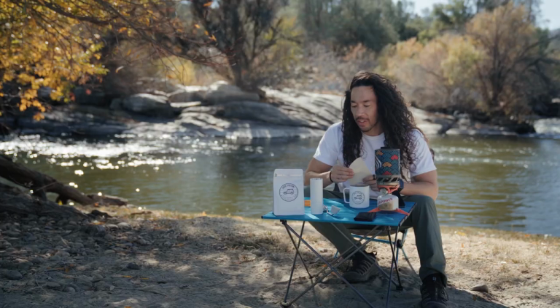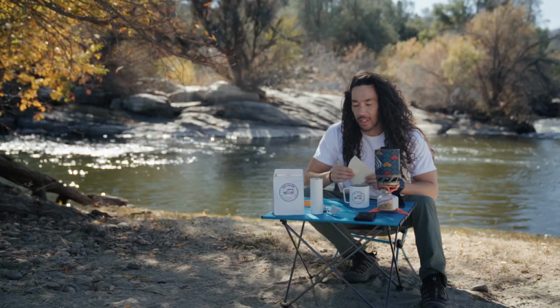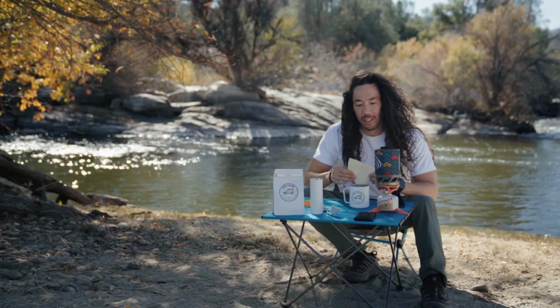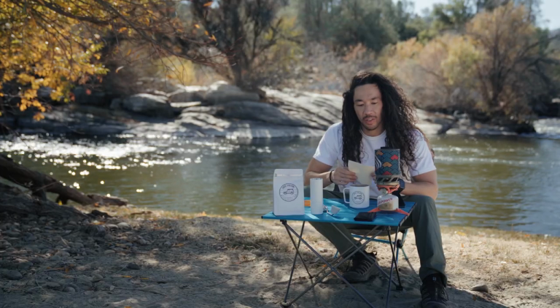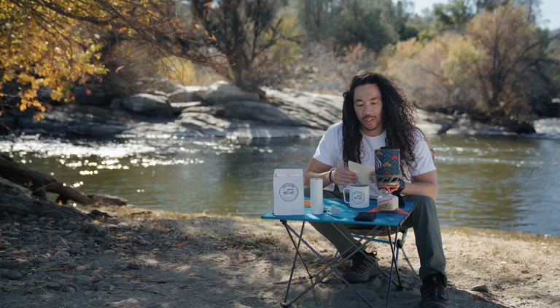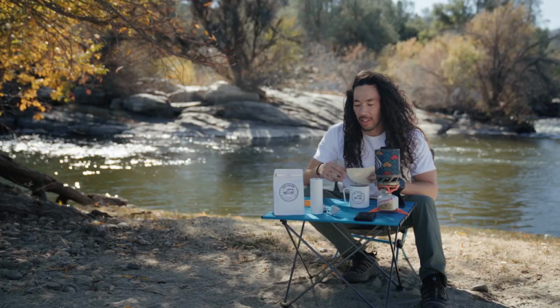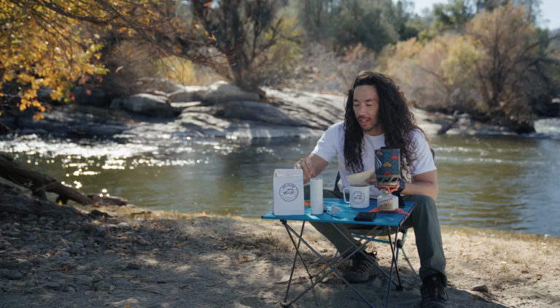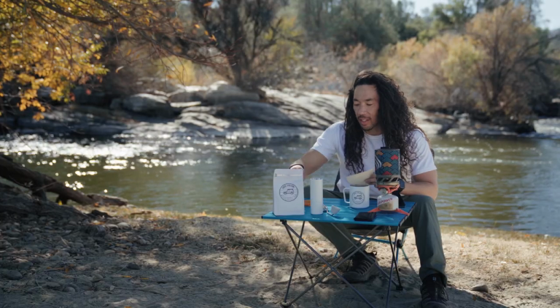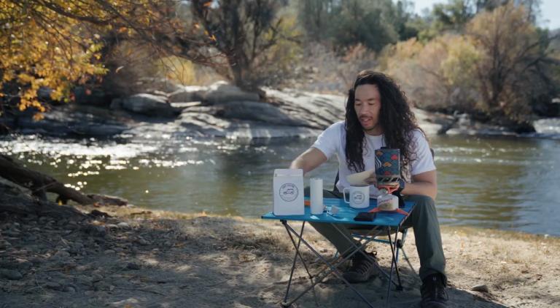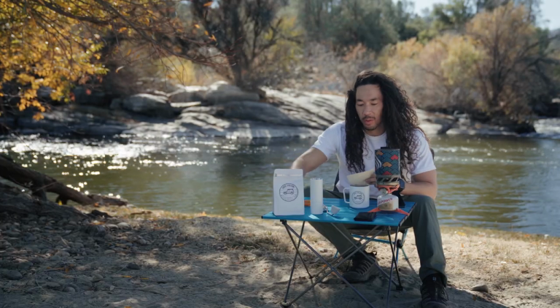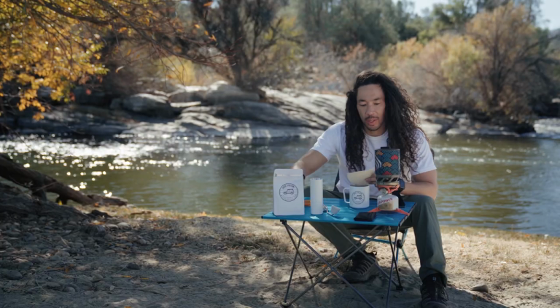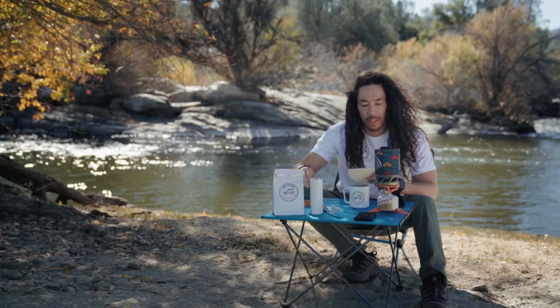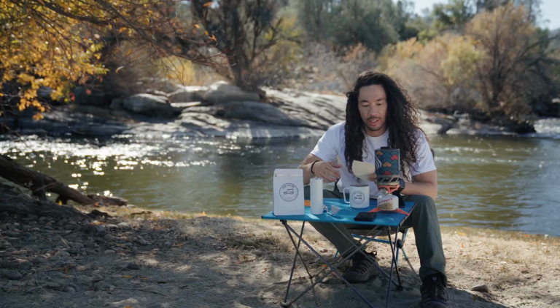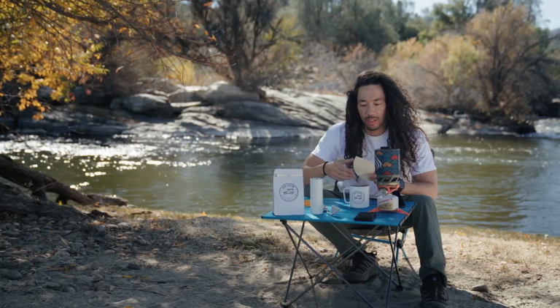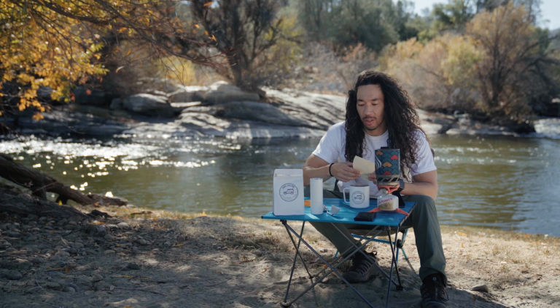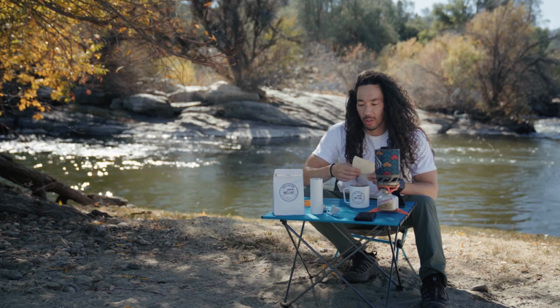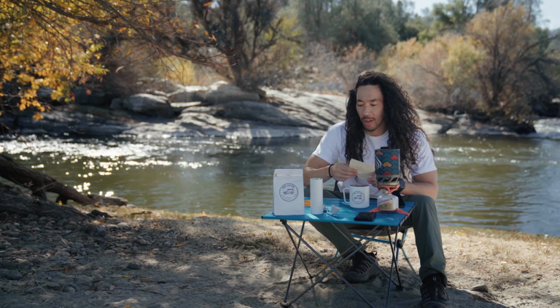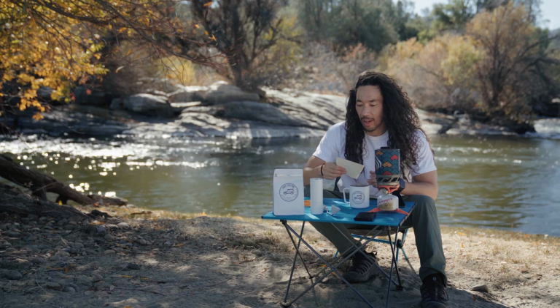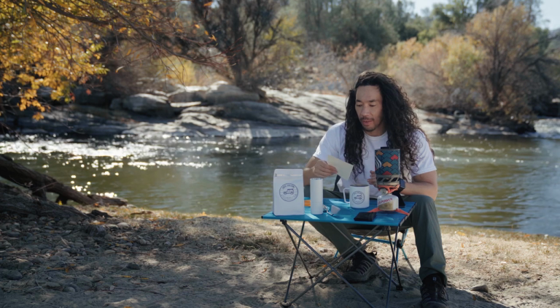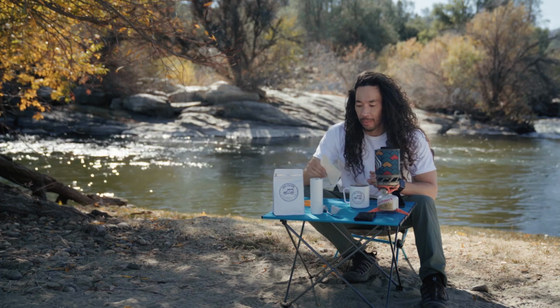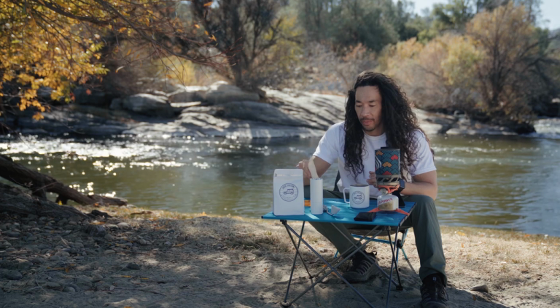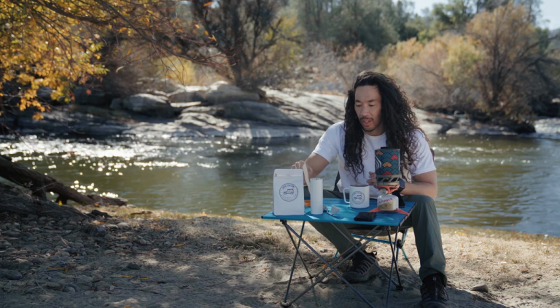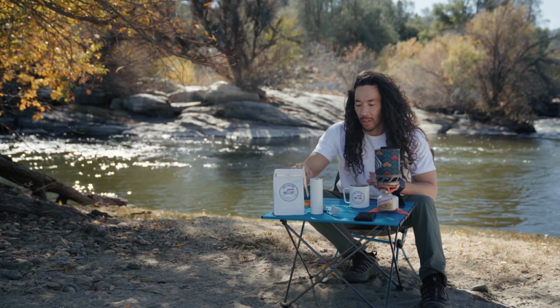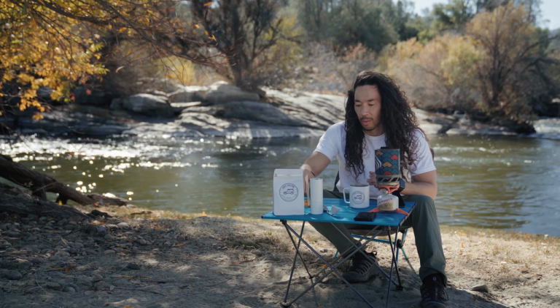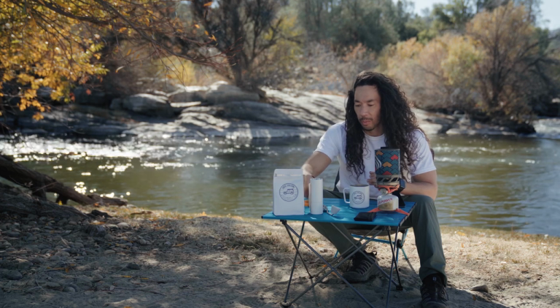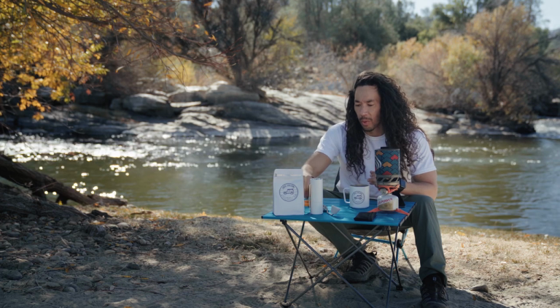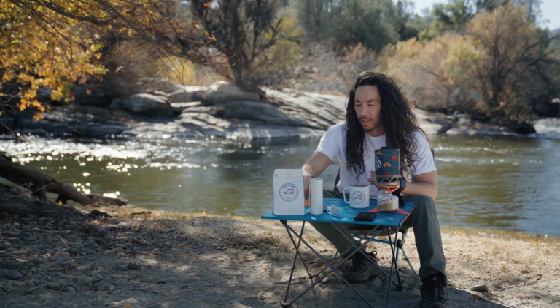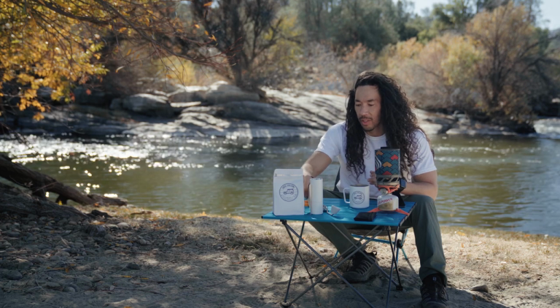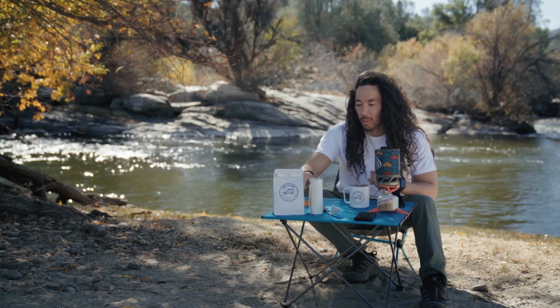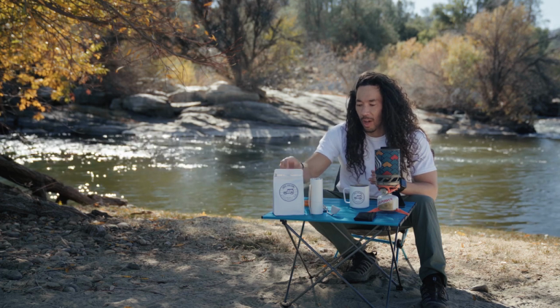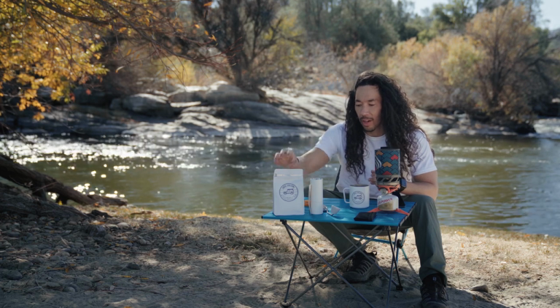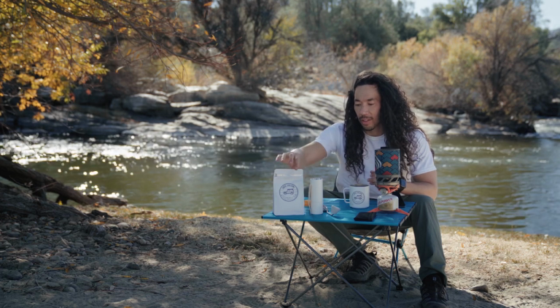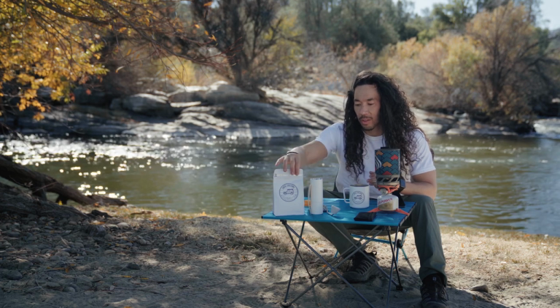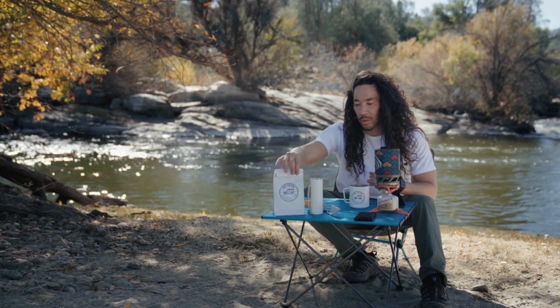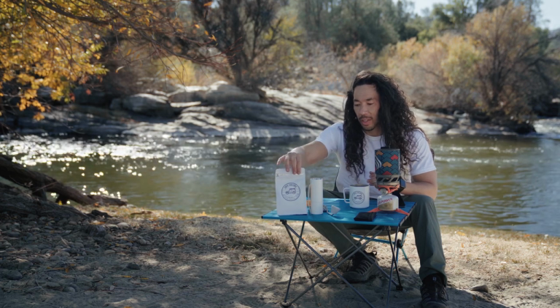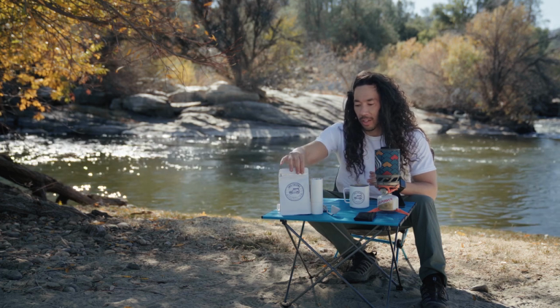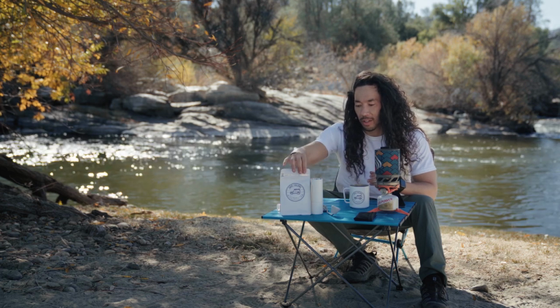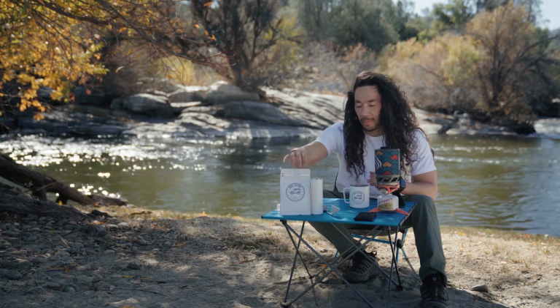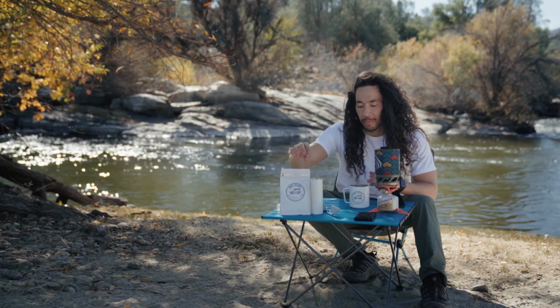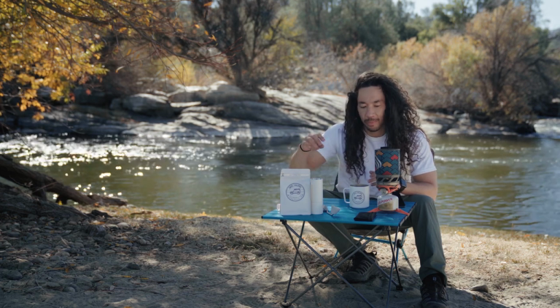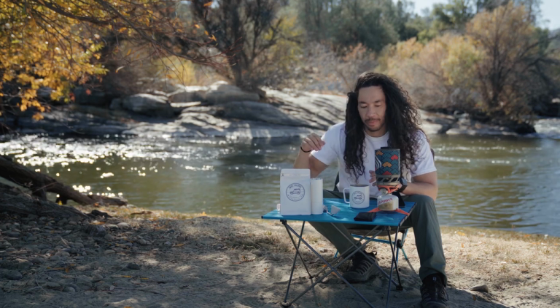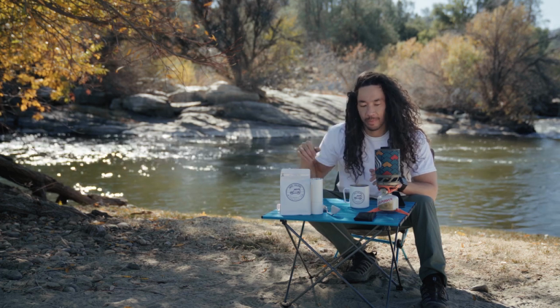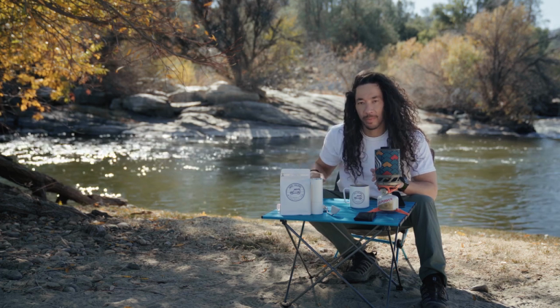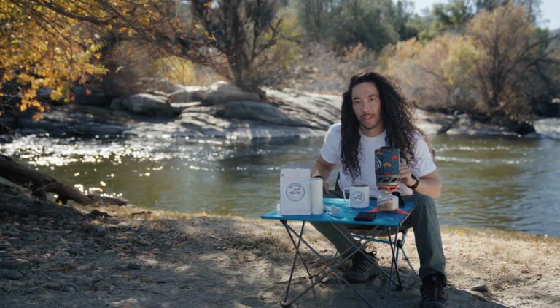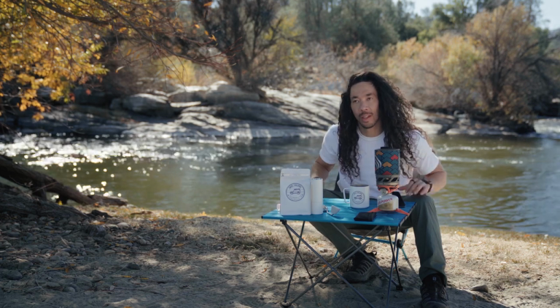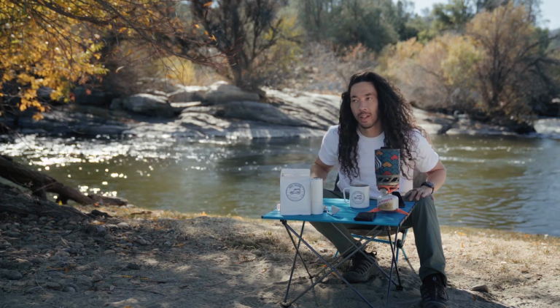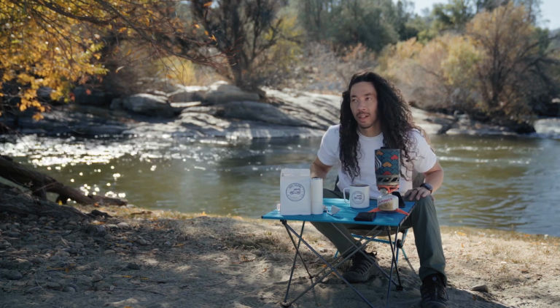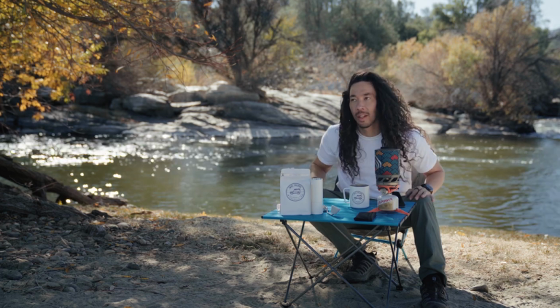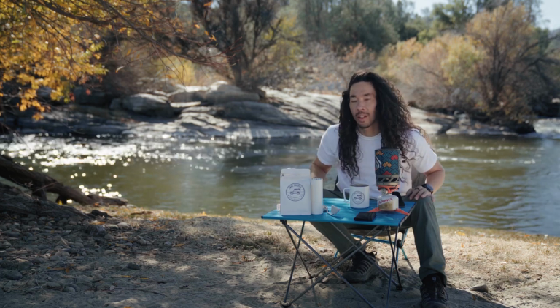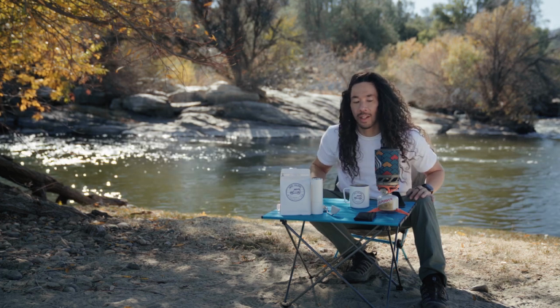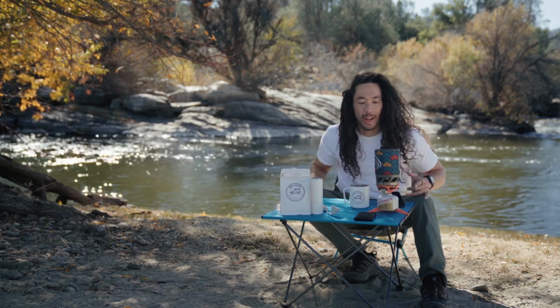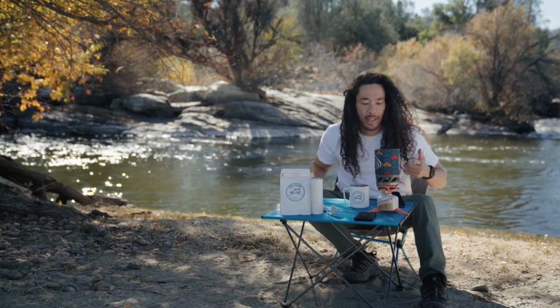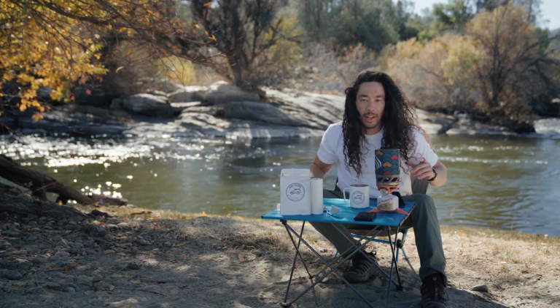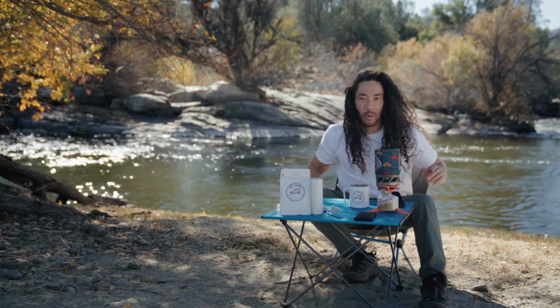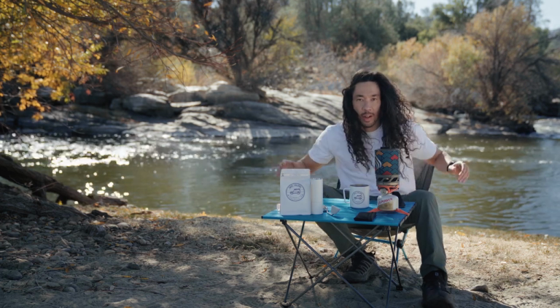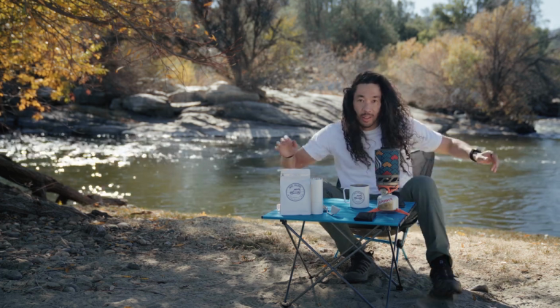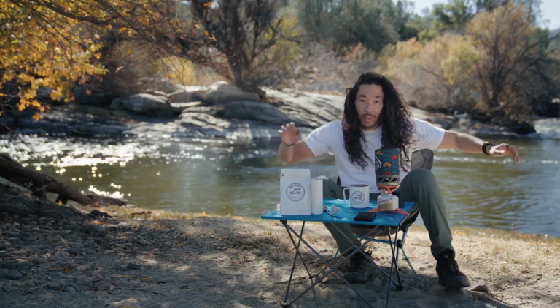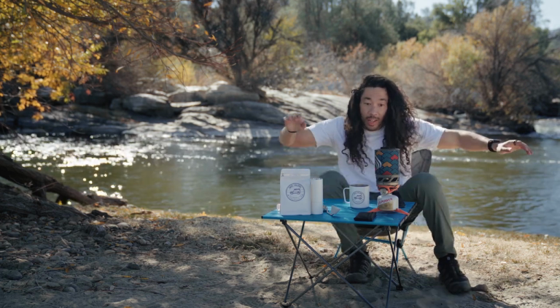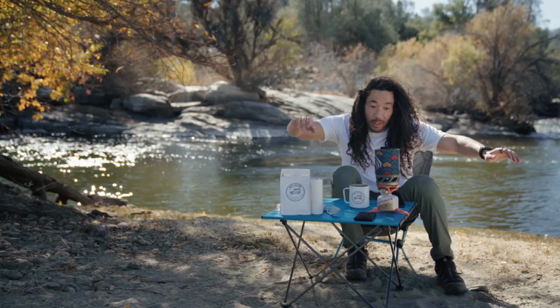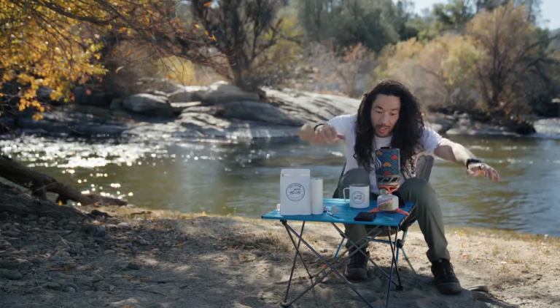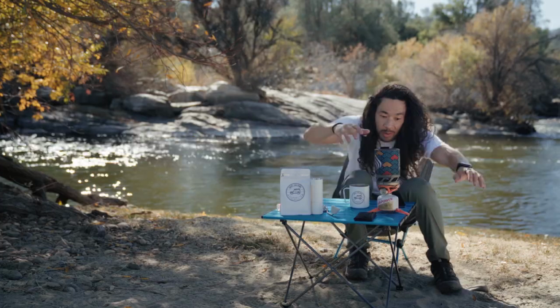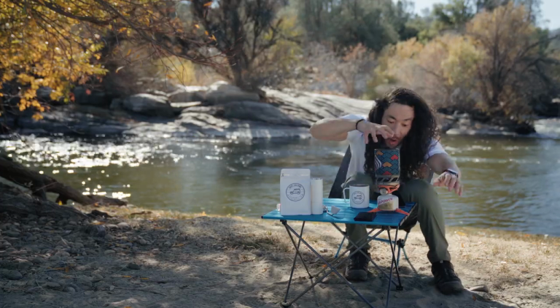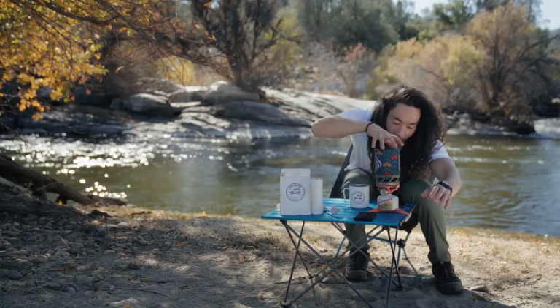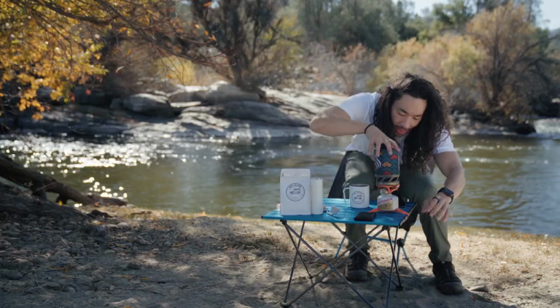First things first, we need to boil some water. That's what we need to do. And I didn't get any water, so I got to go get some water.